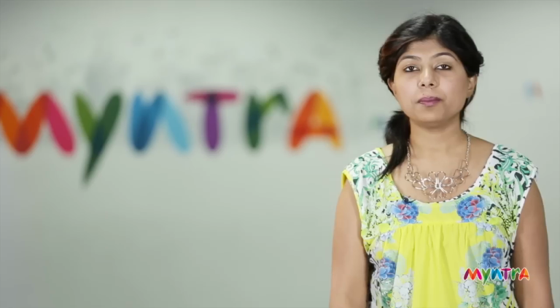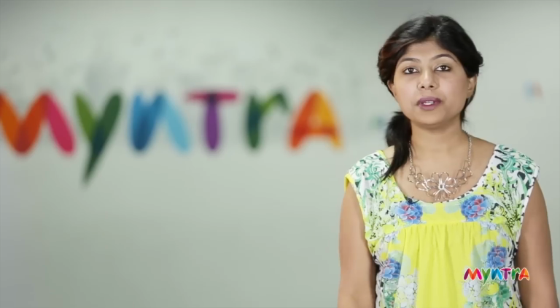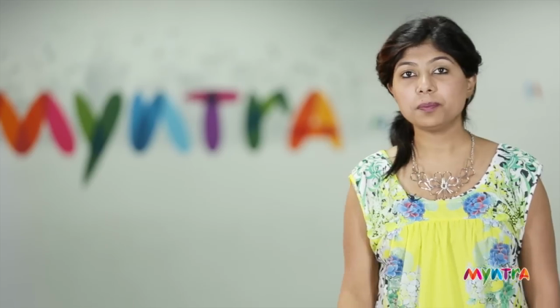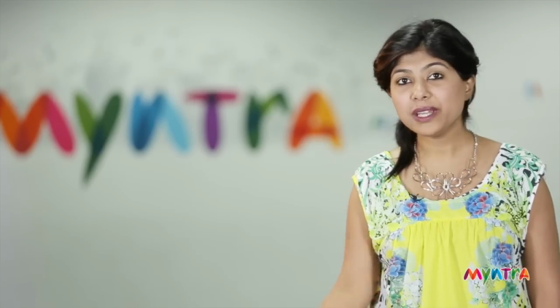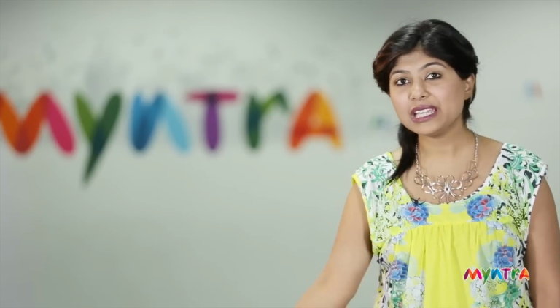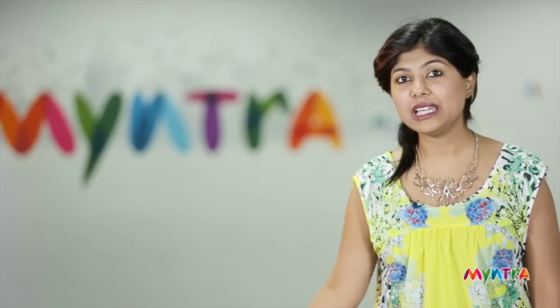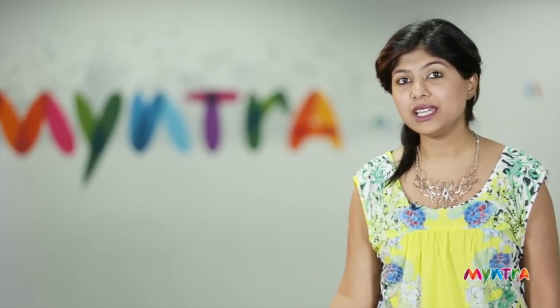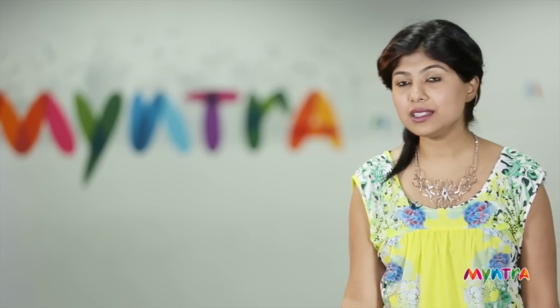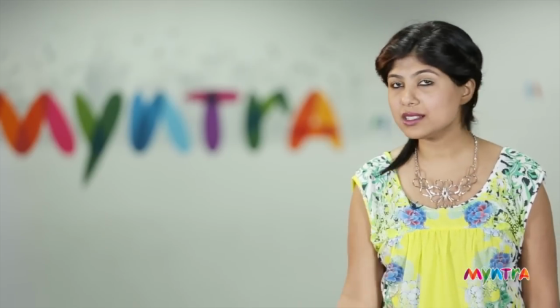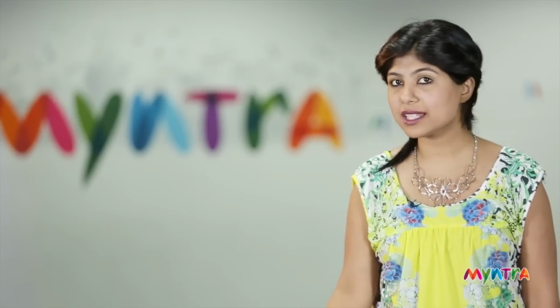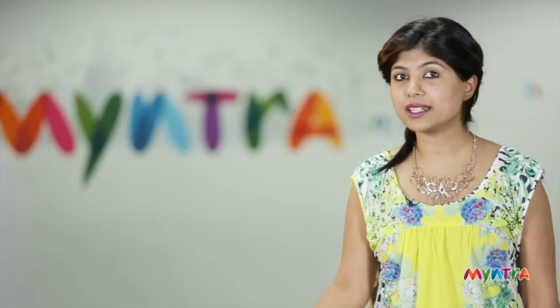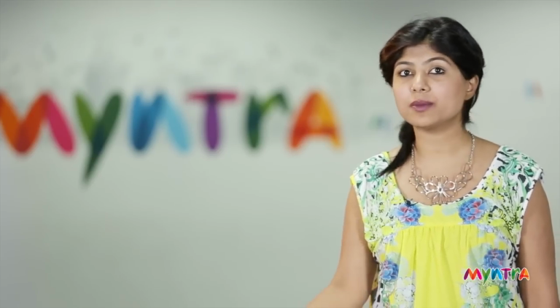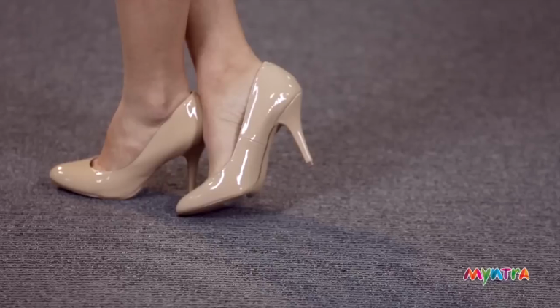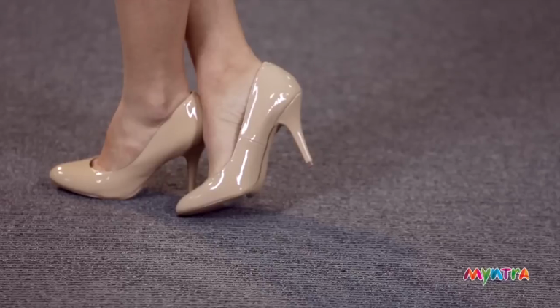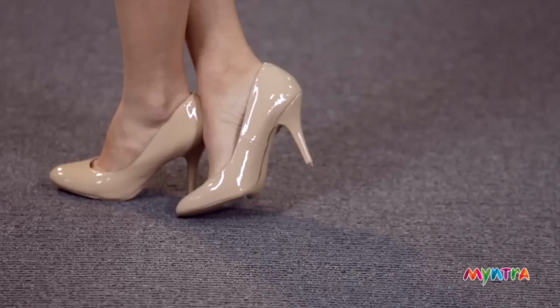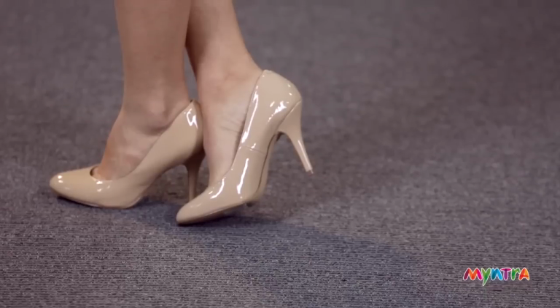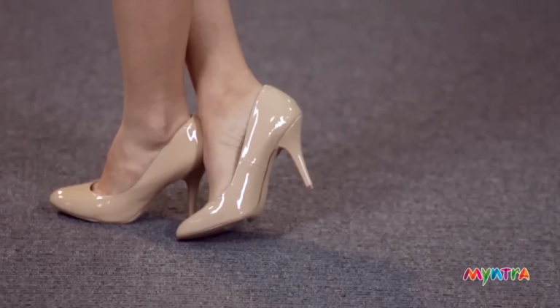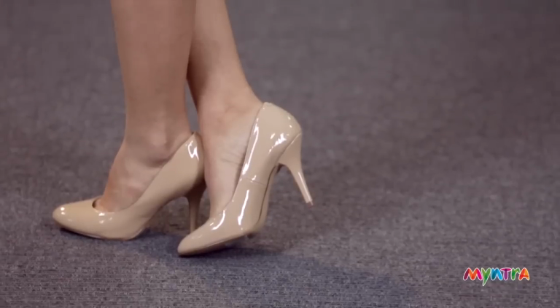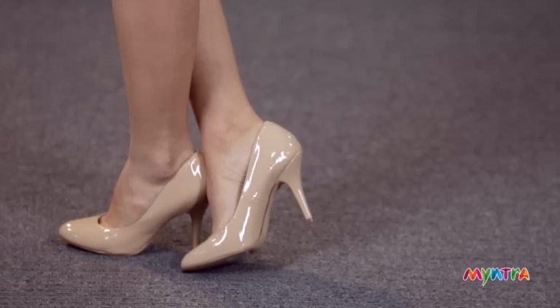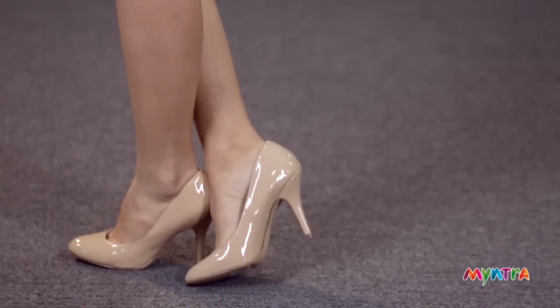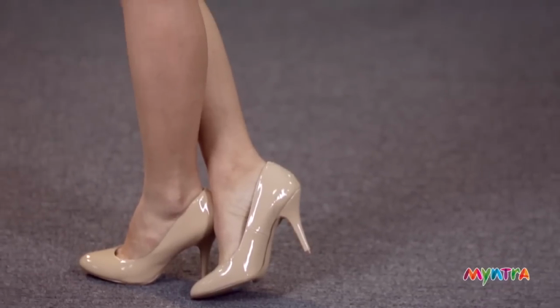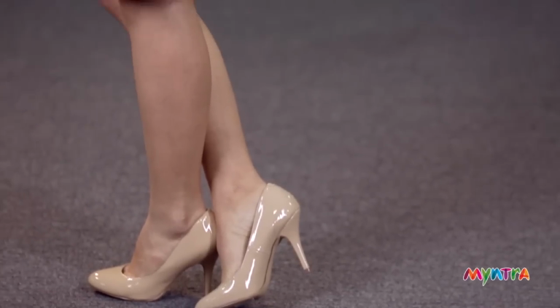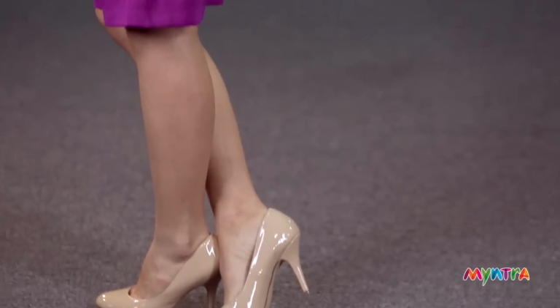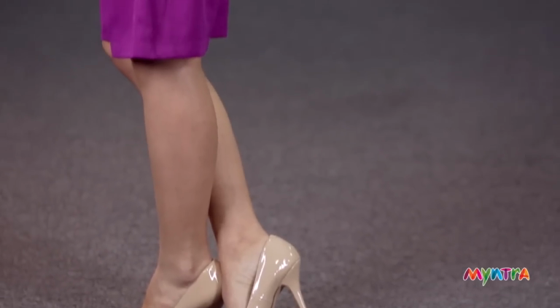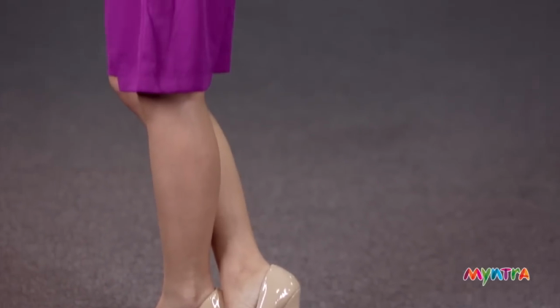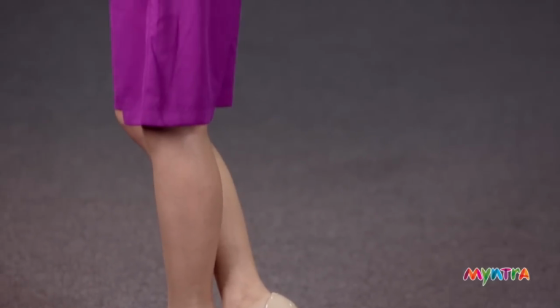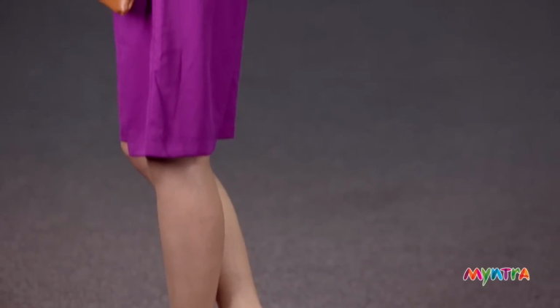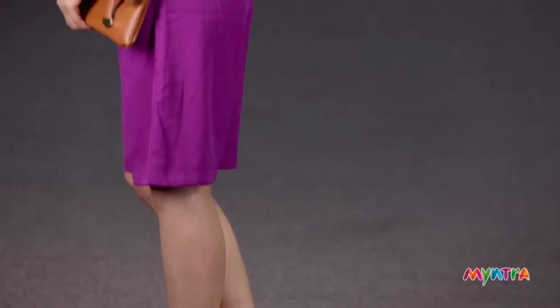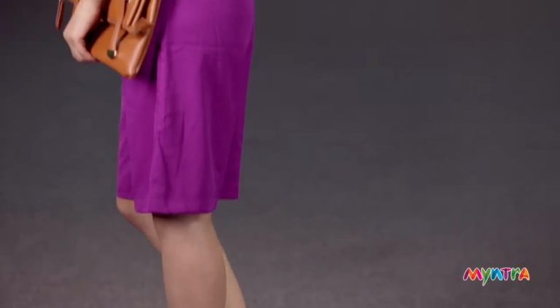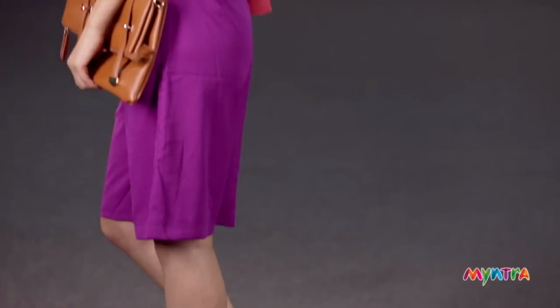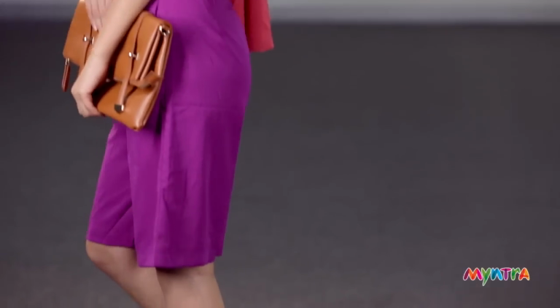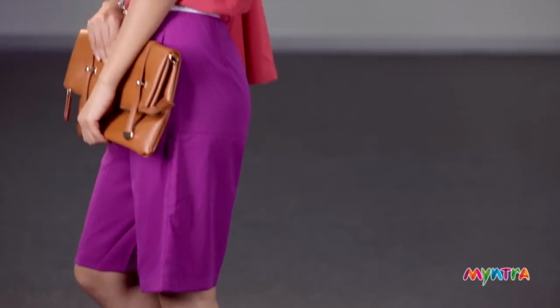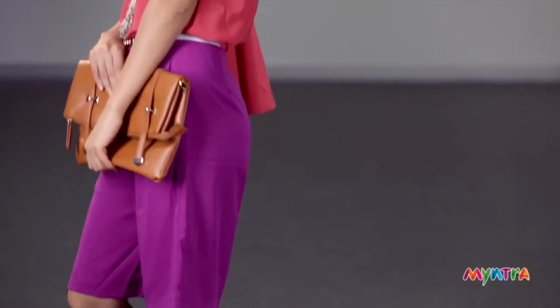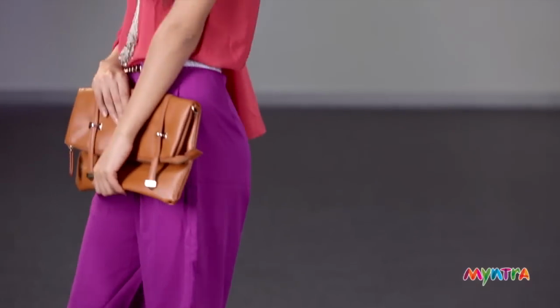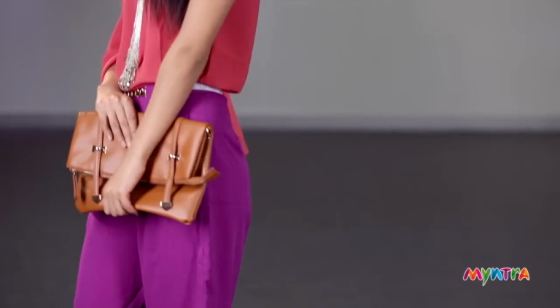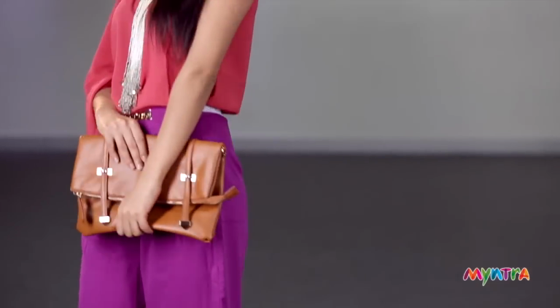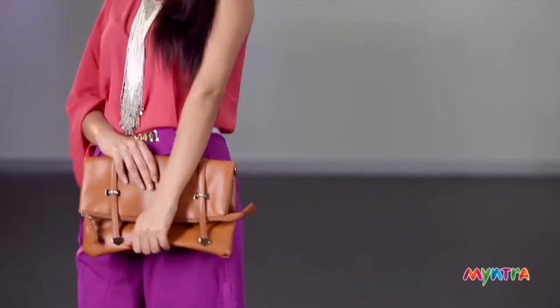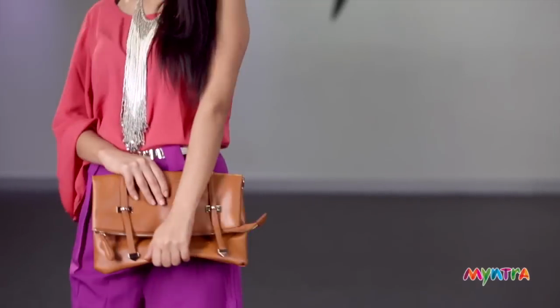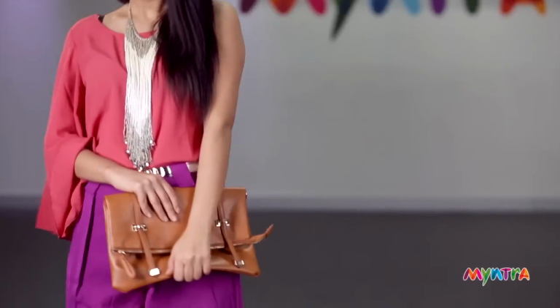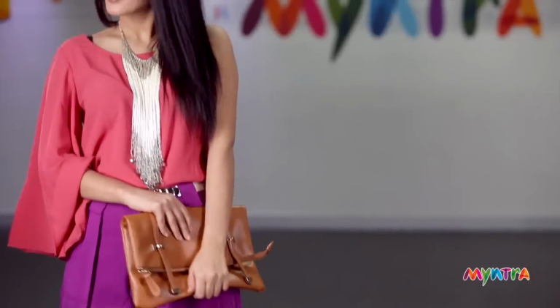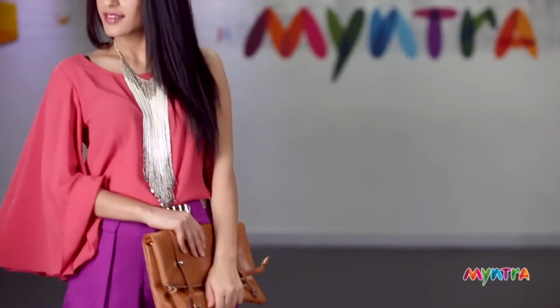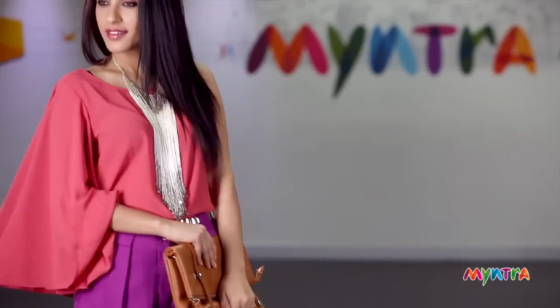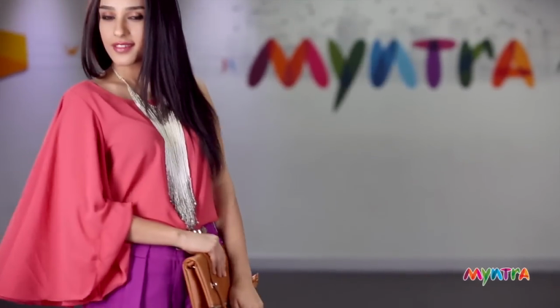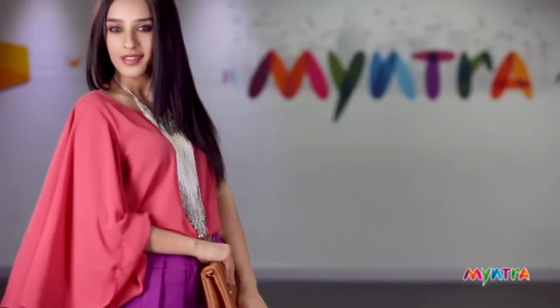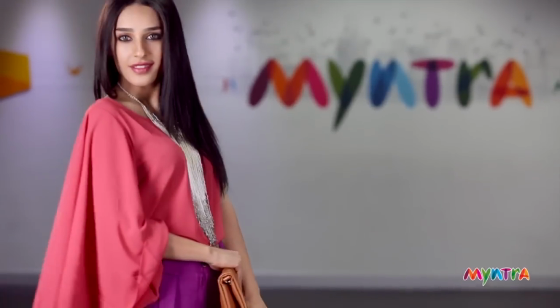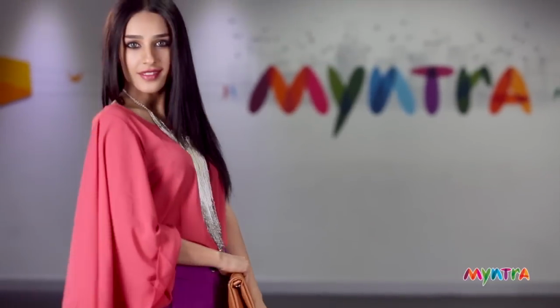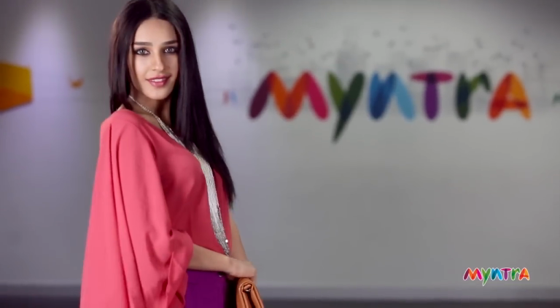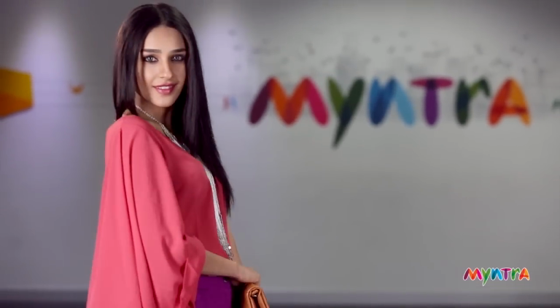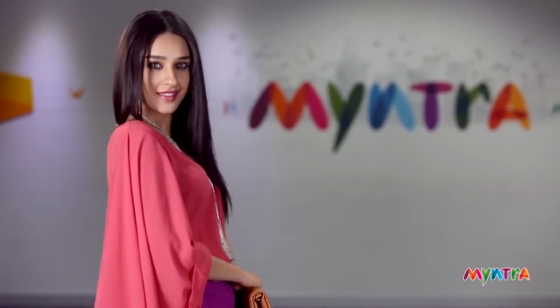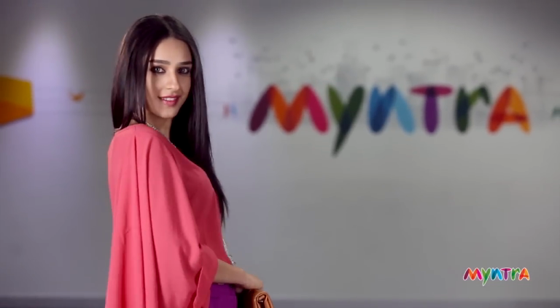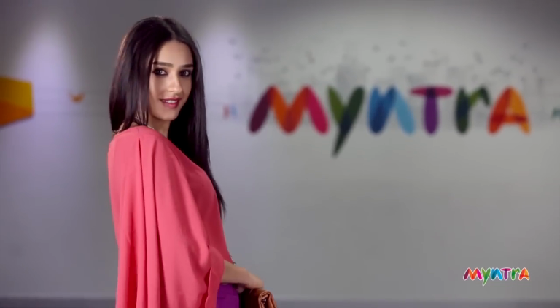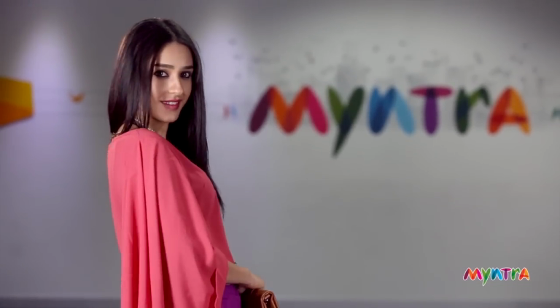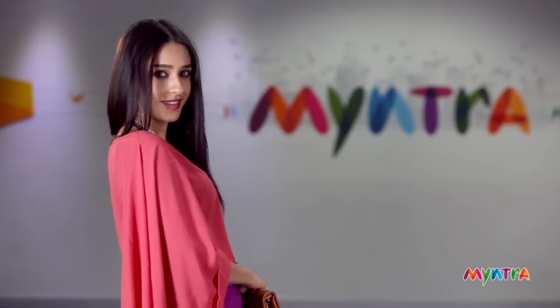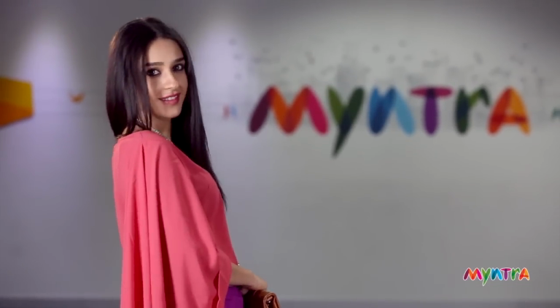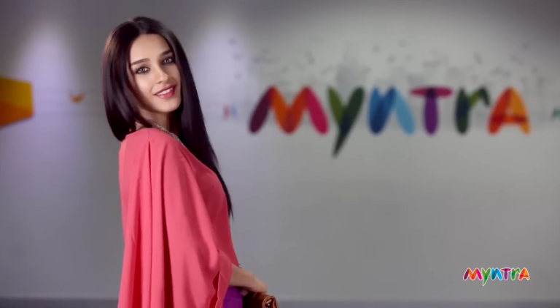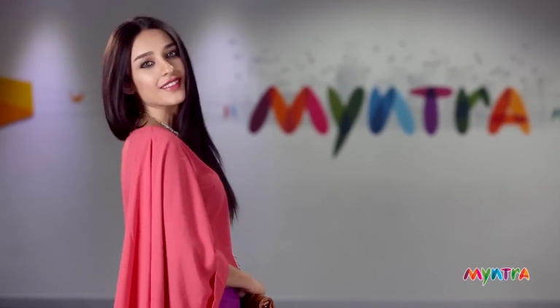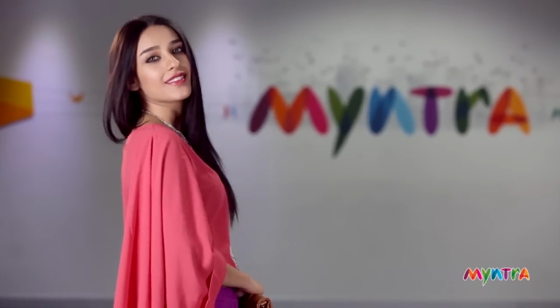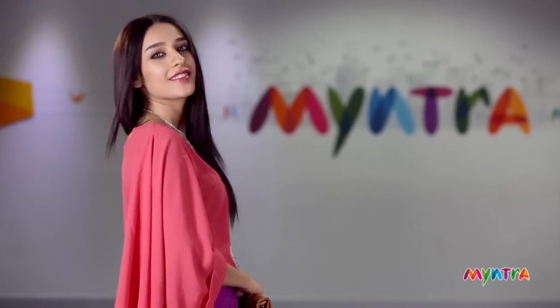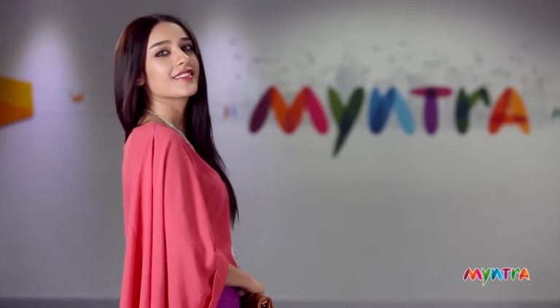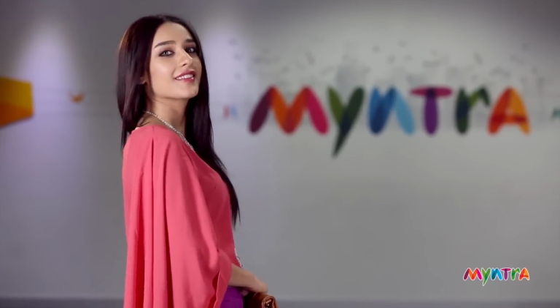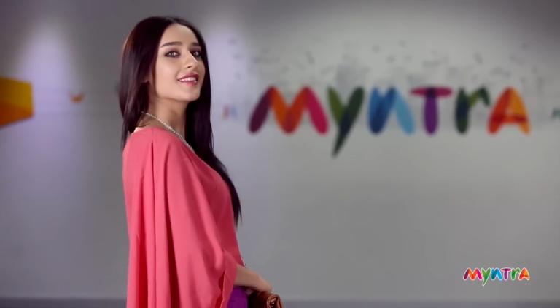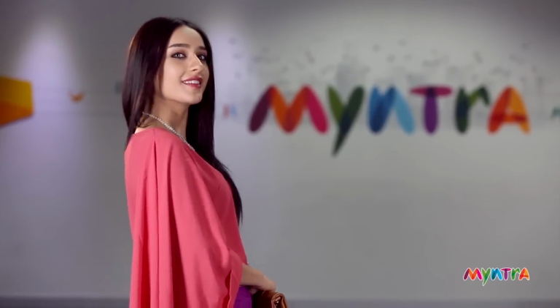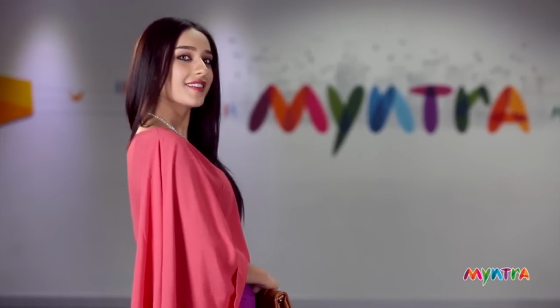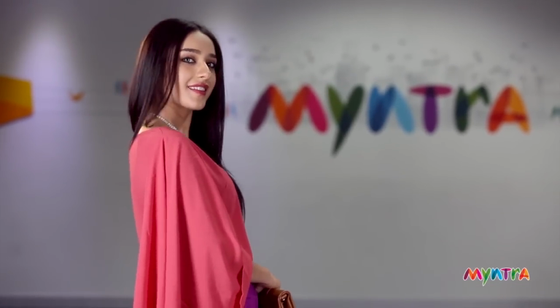Pick heels that are more manageable — nothing more than 3 inches at any cost, because you don't want to slip when it's raining.